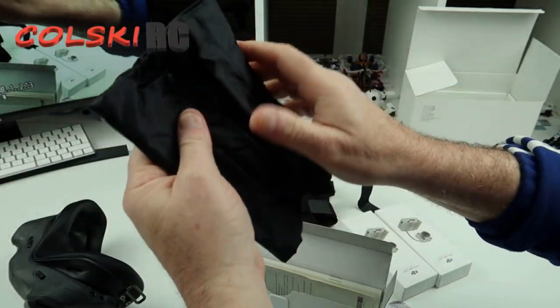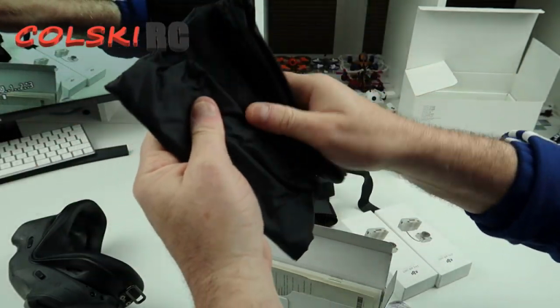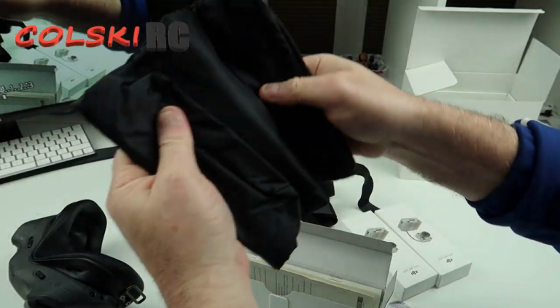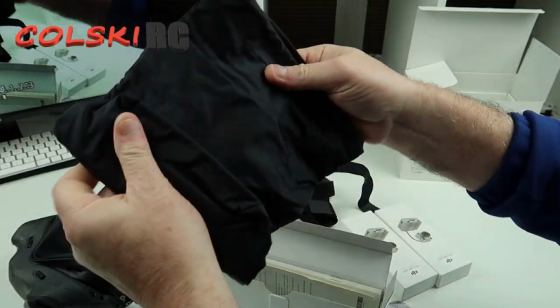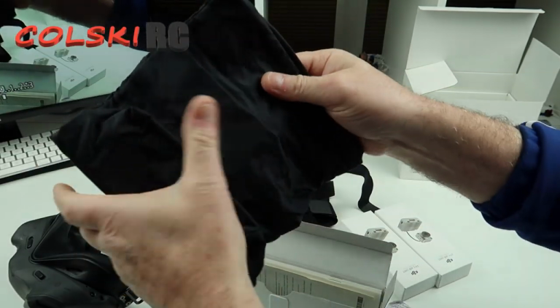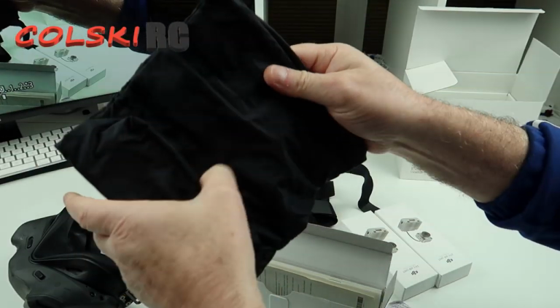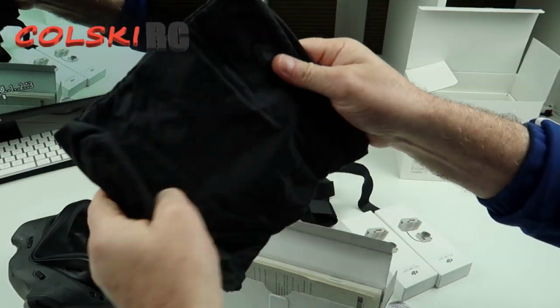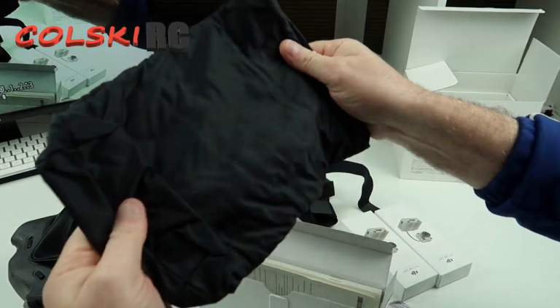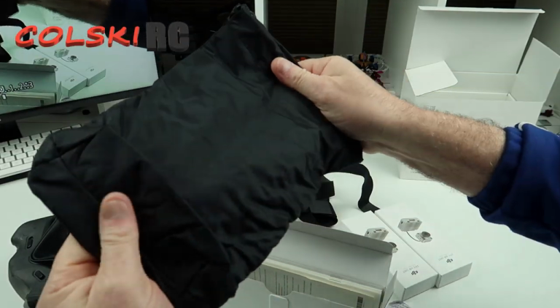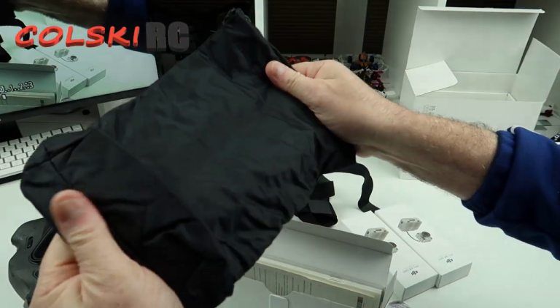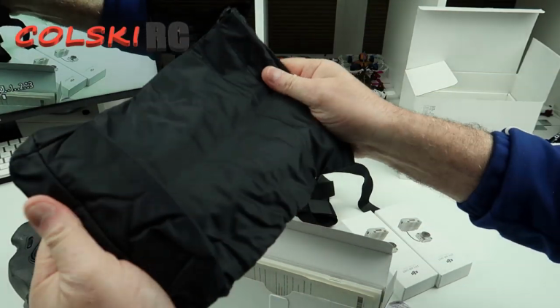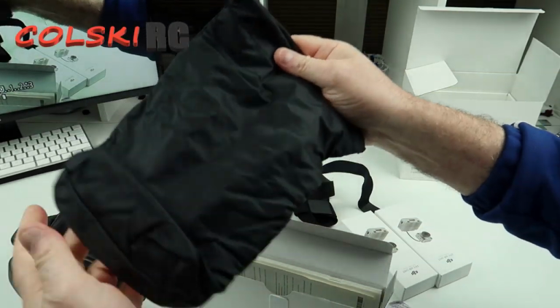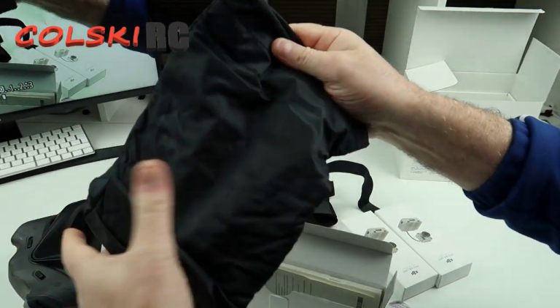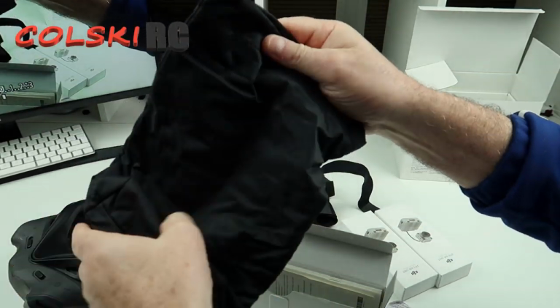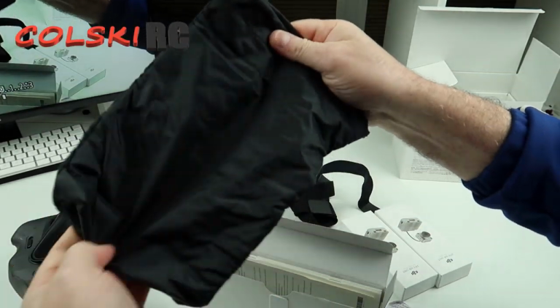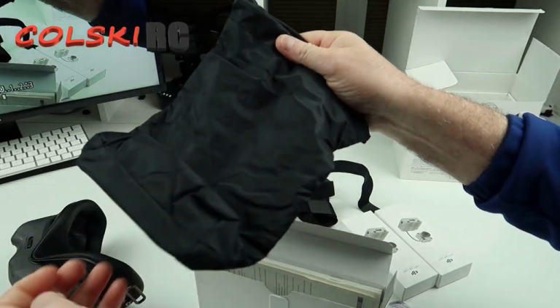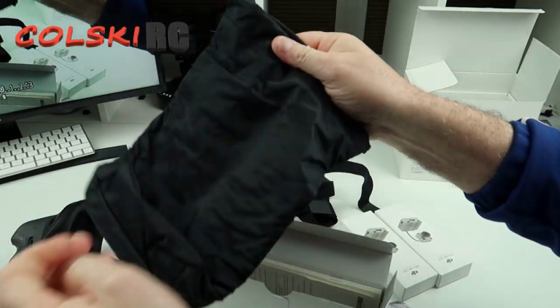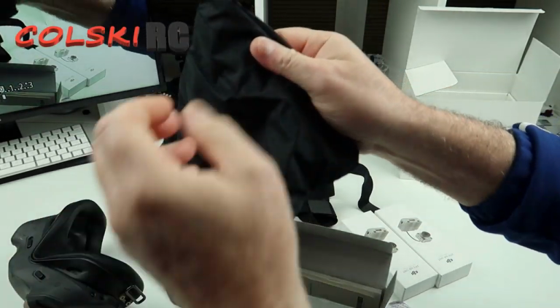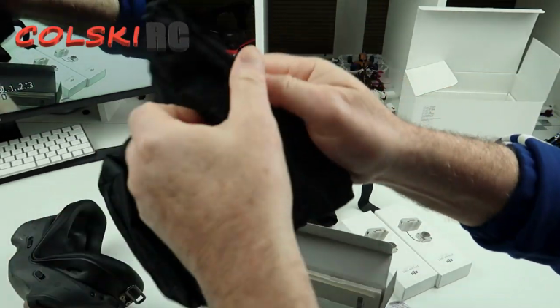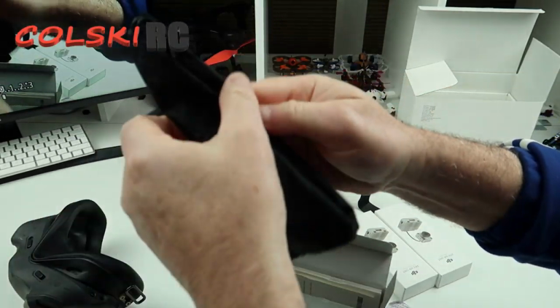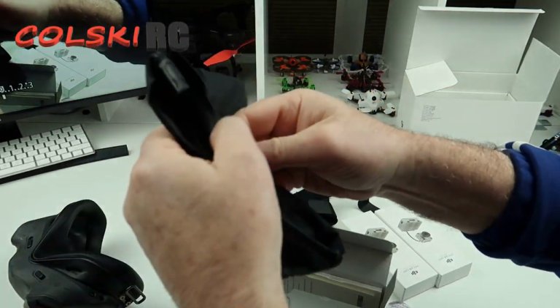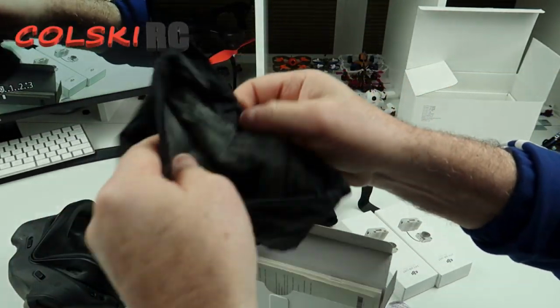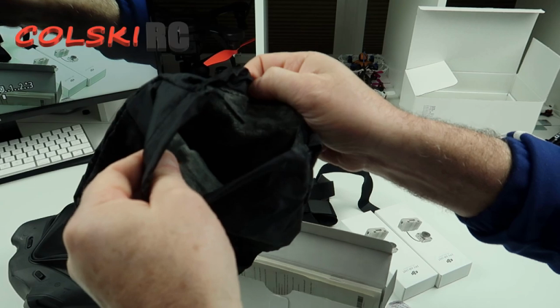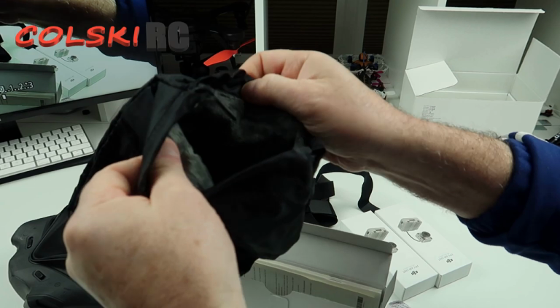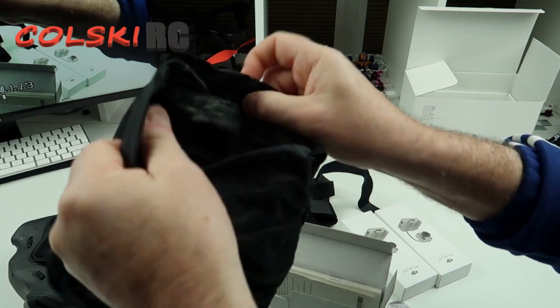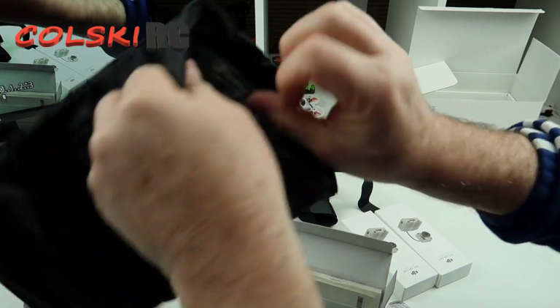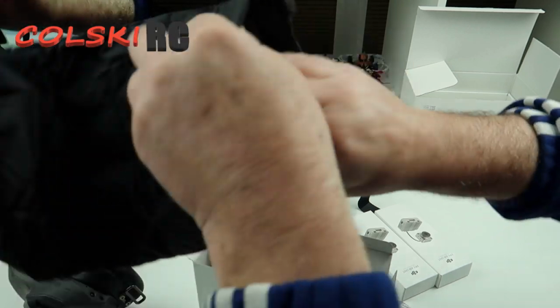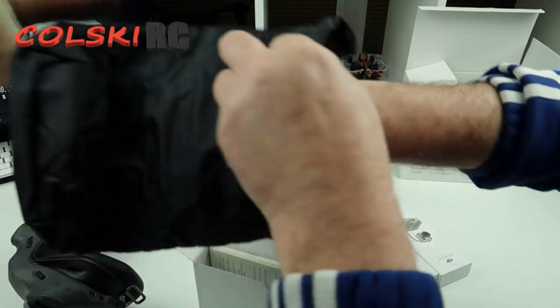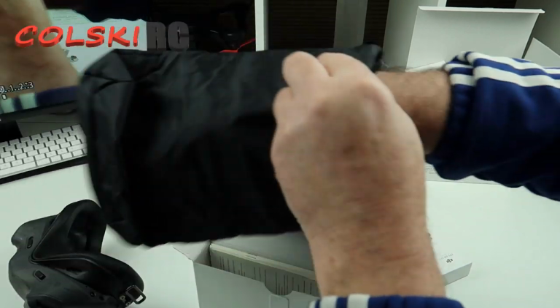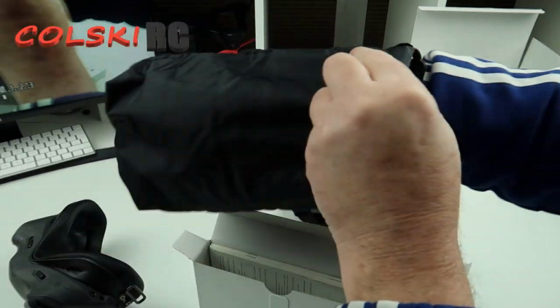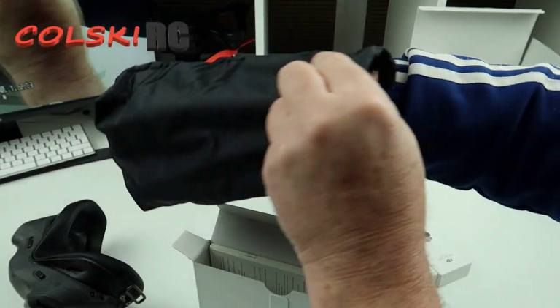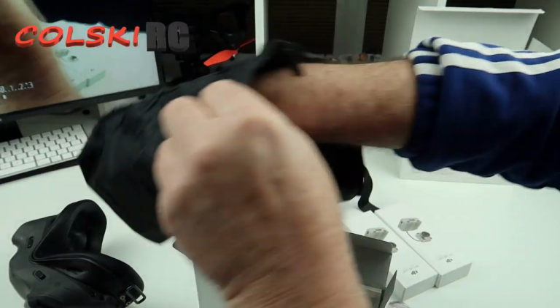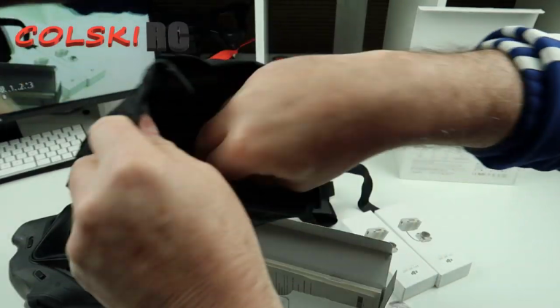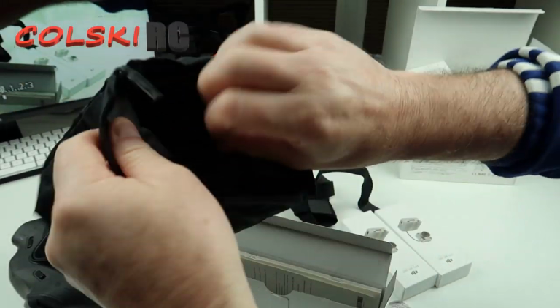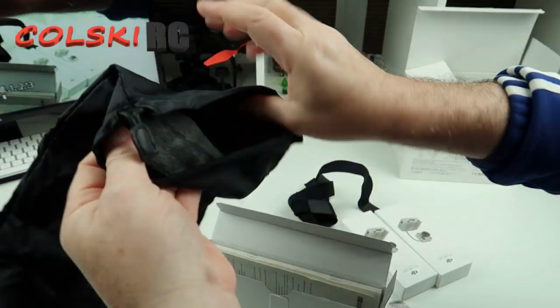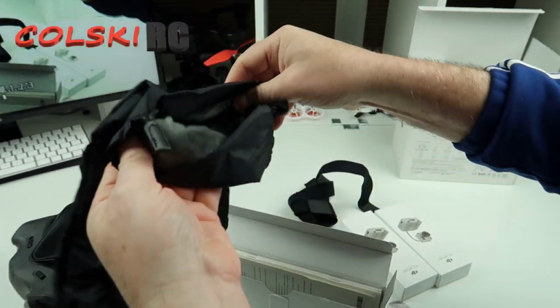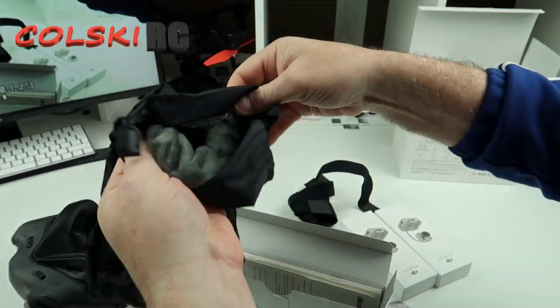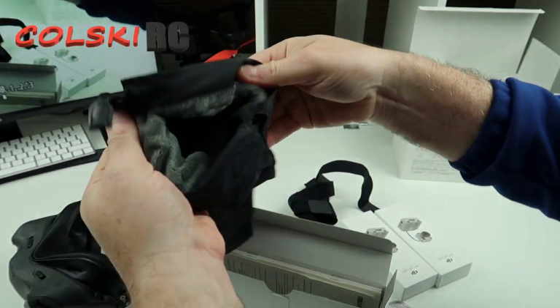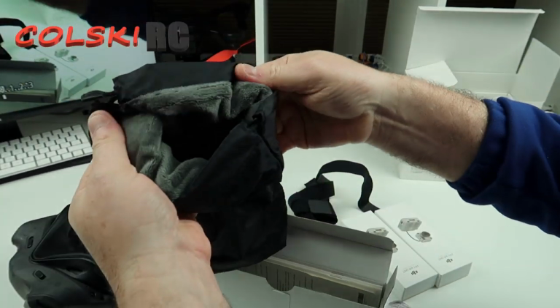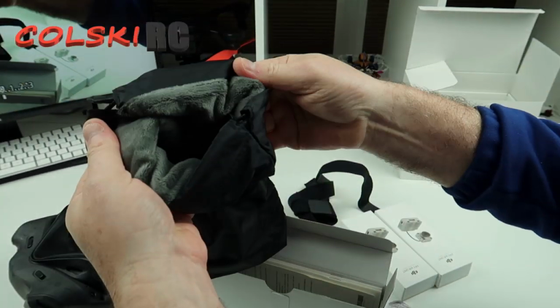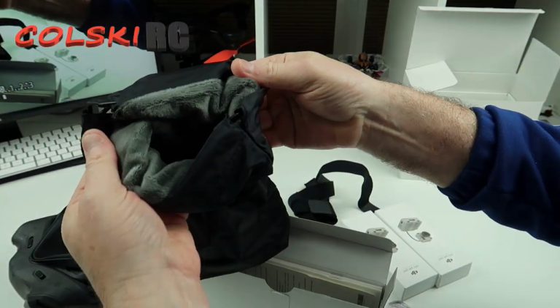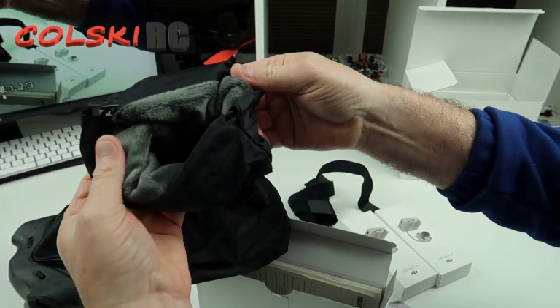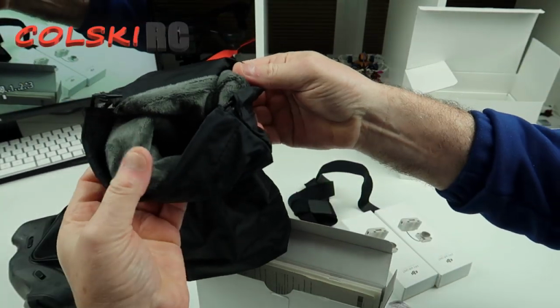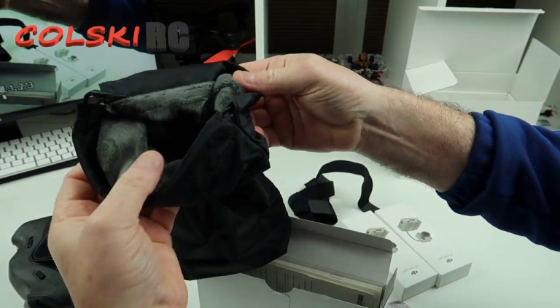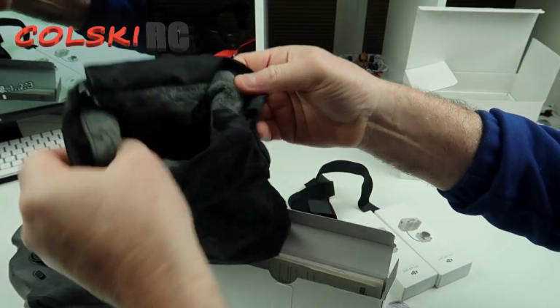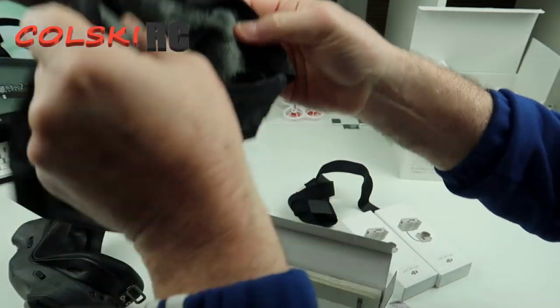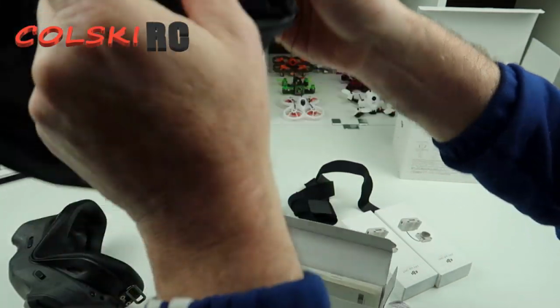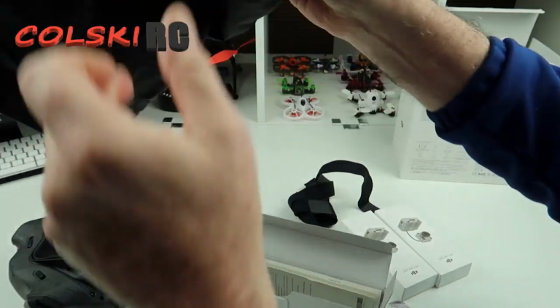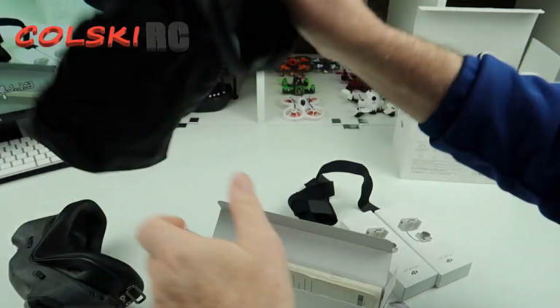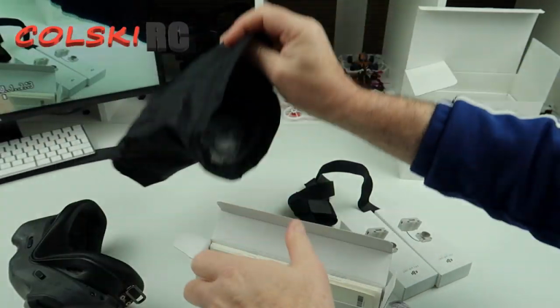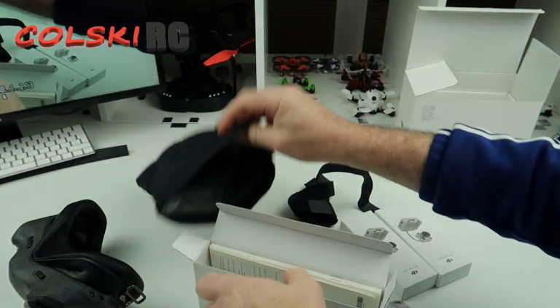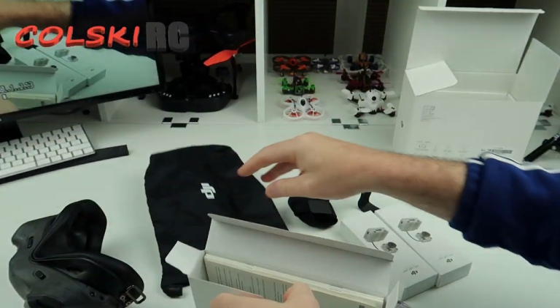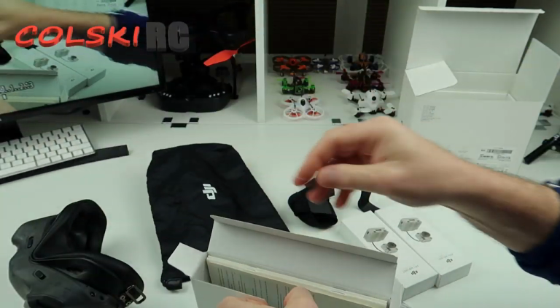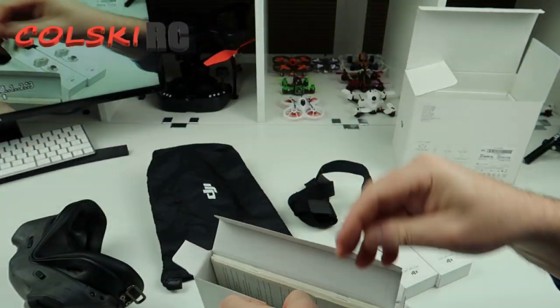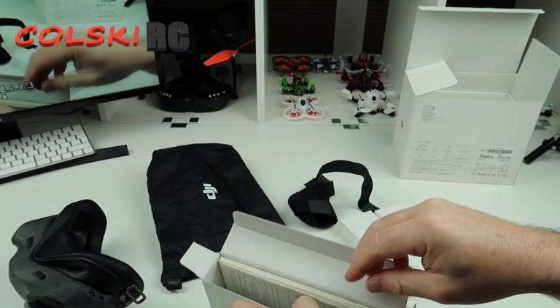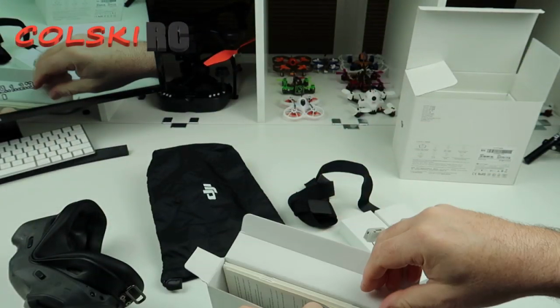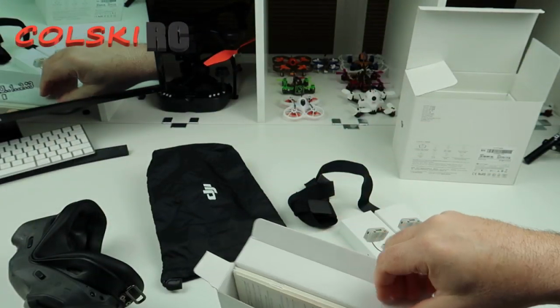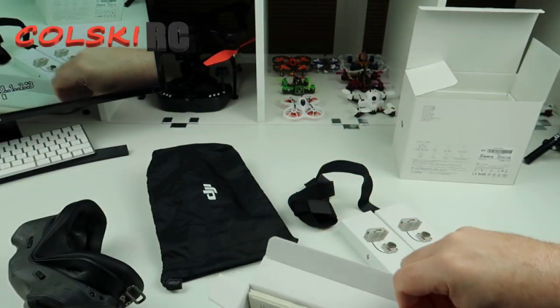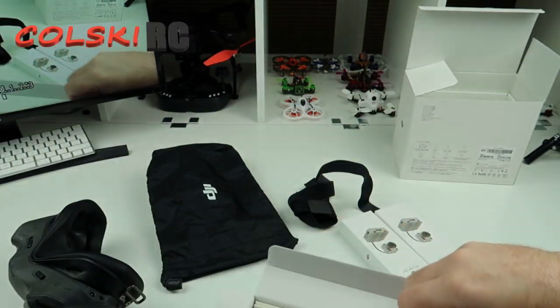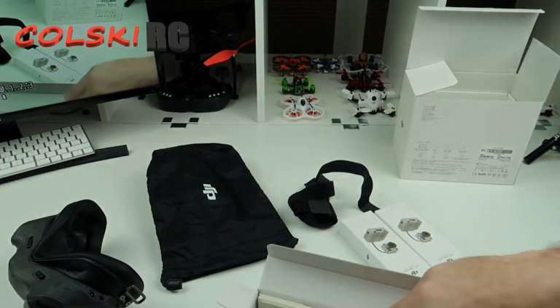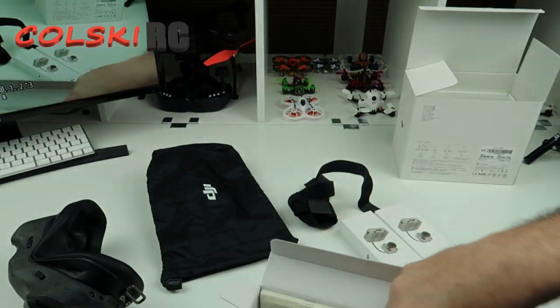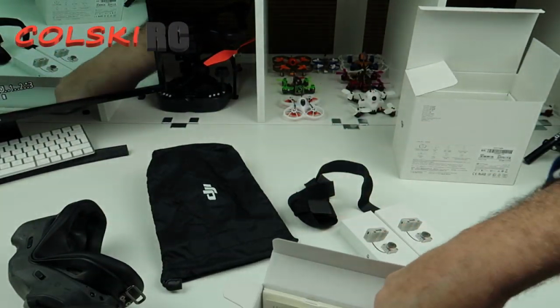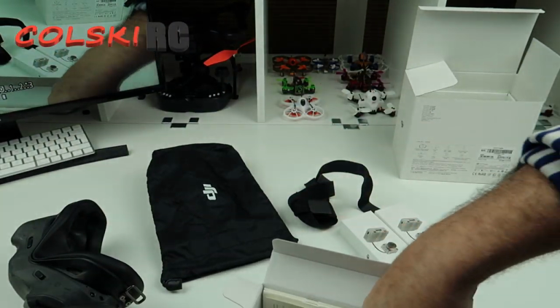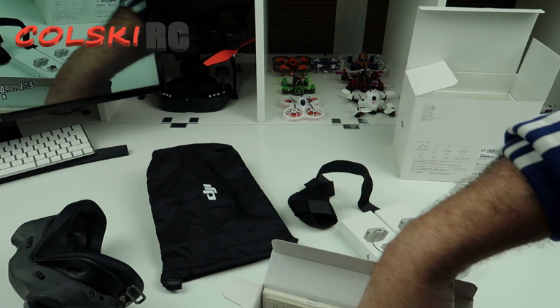So this is a bag for the goggles. It's actually very thick and lined as well, which was a surprise — I didn't expect that.